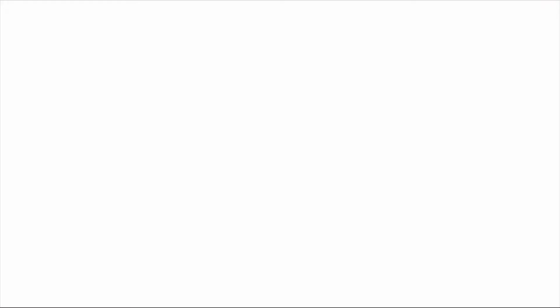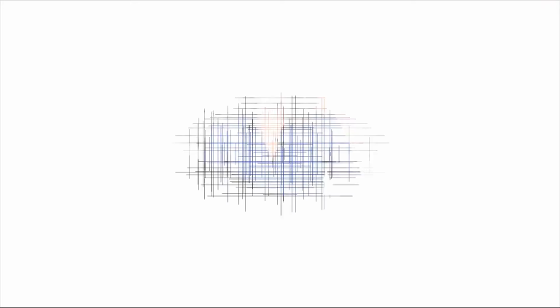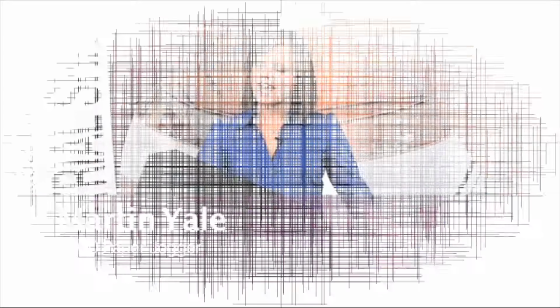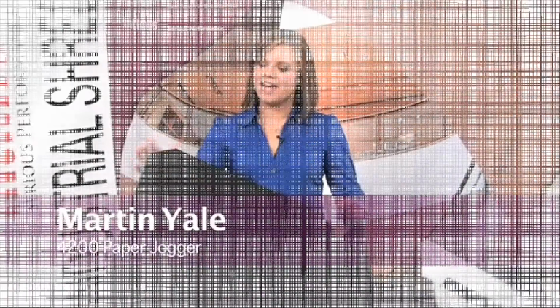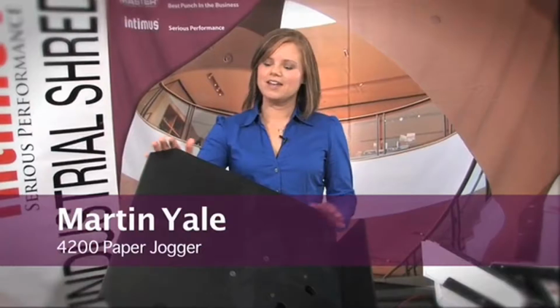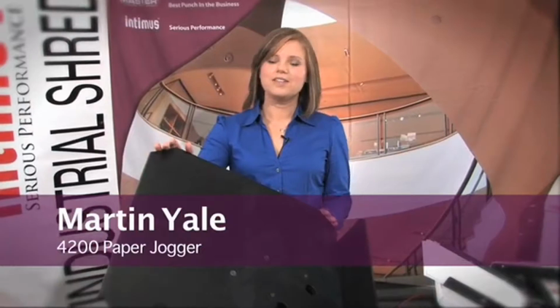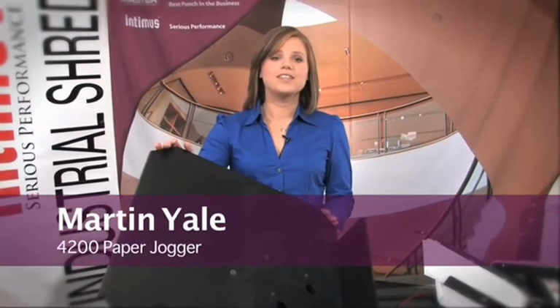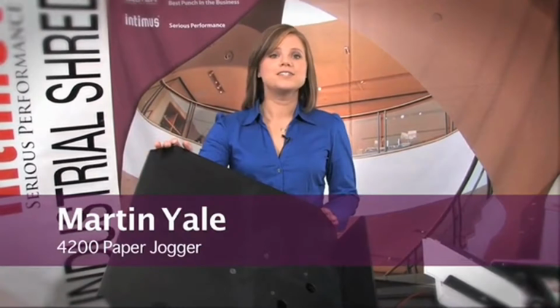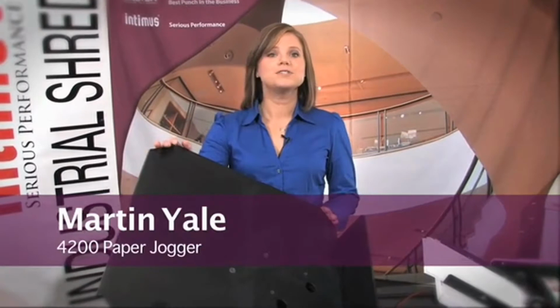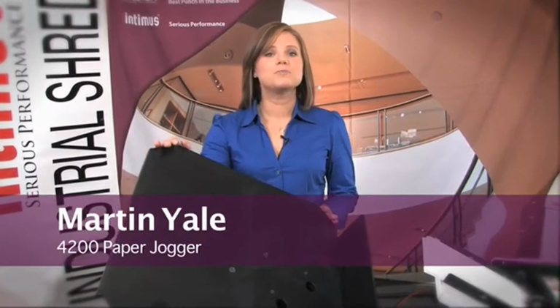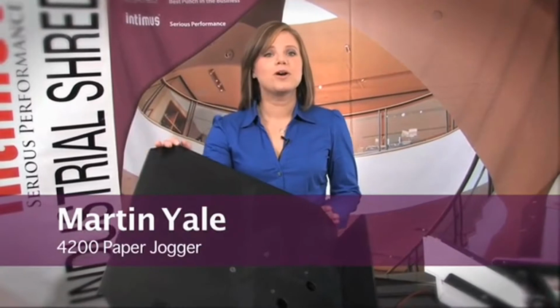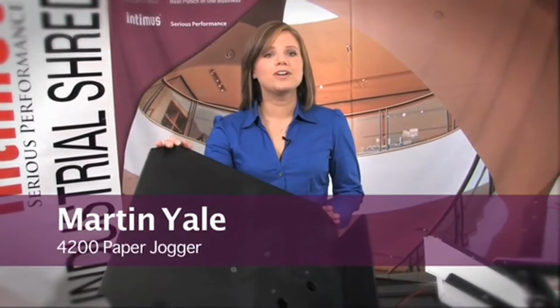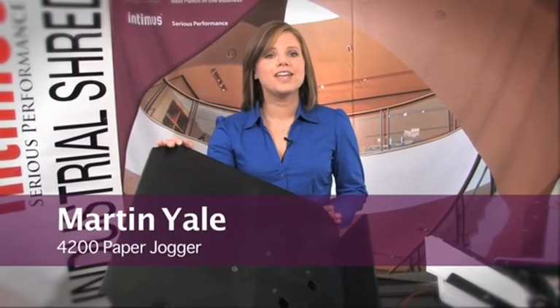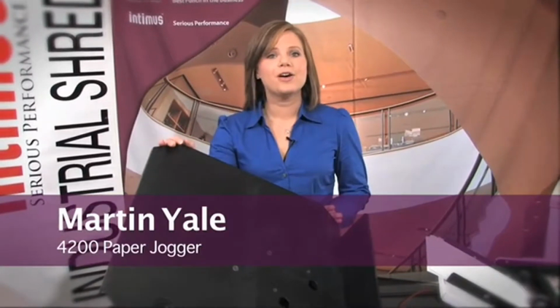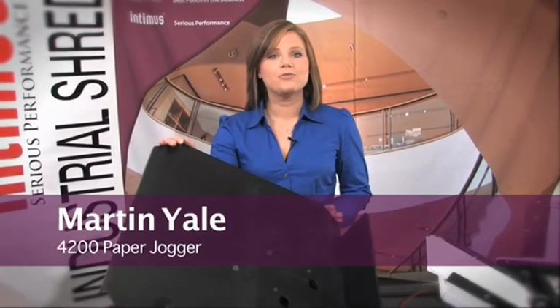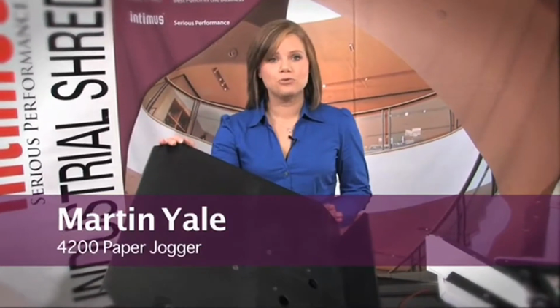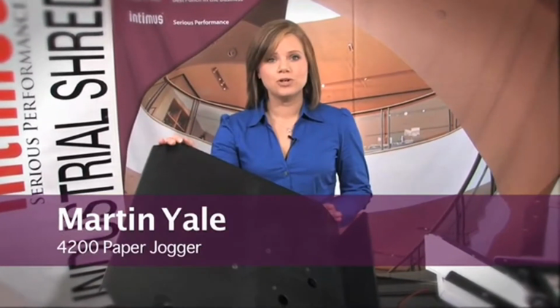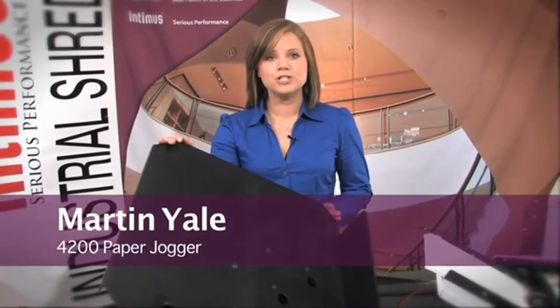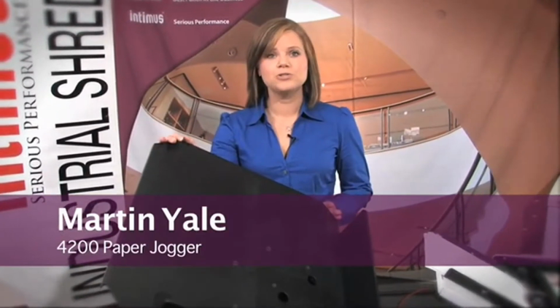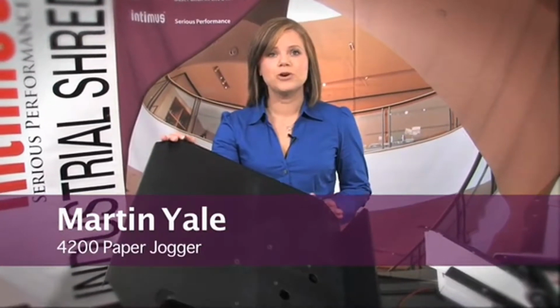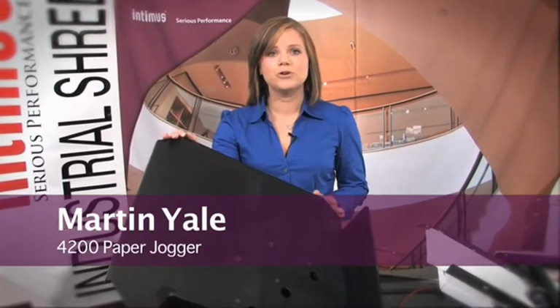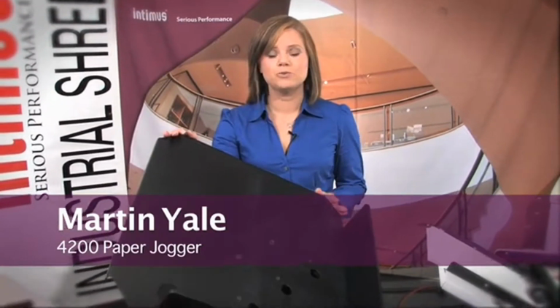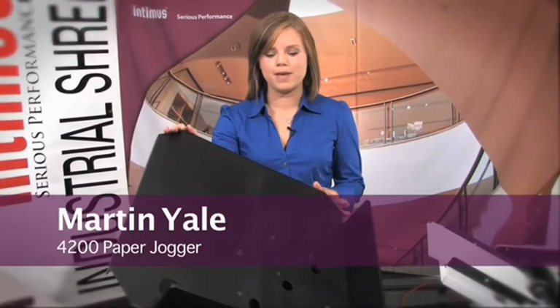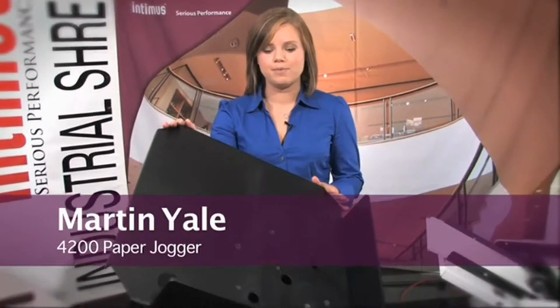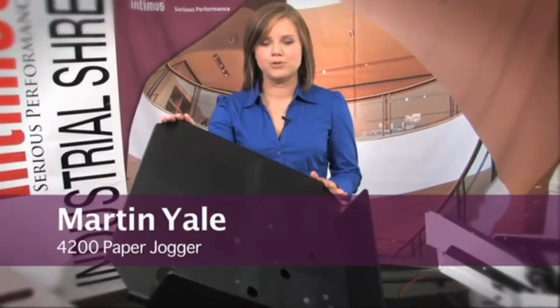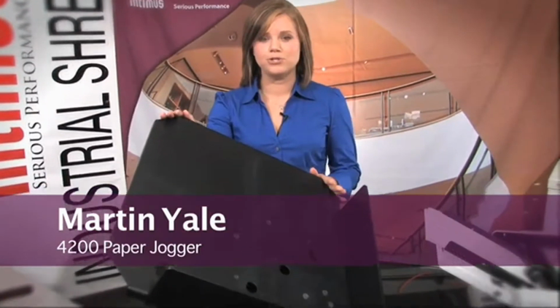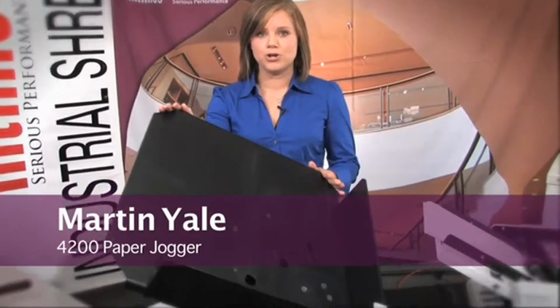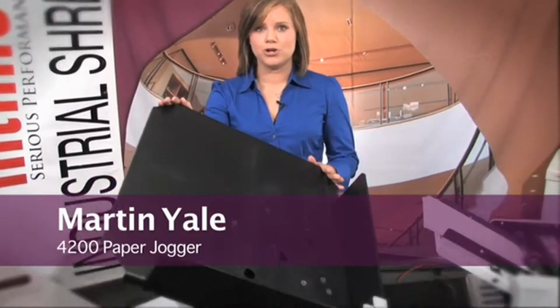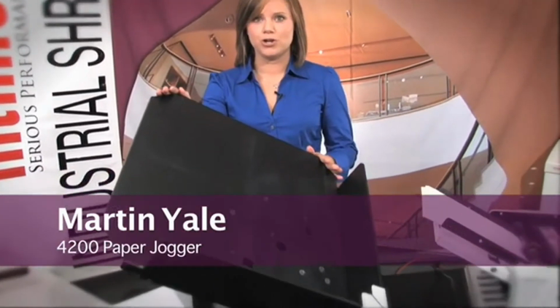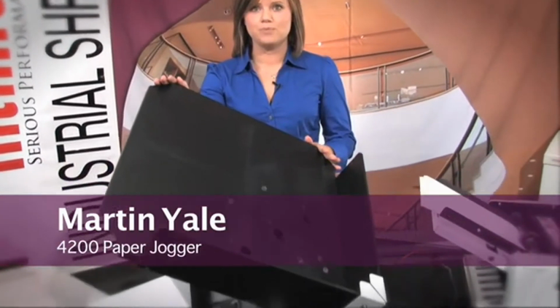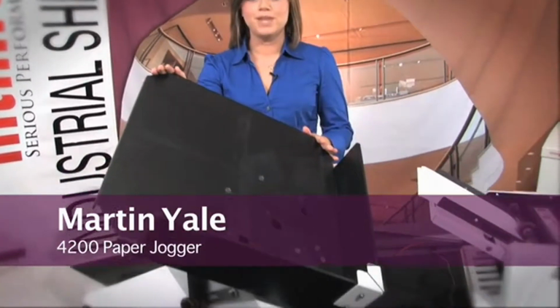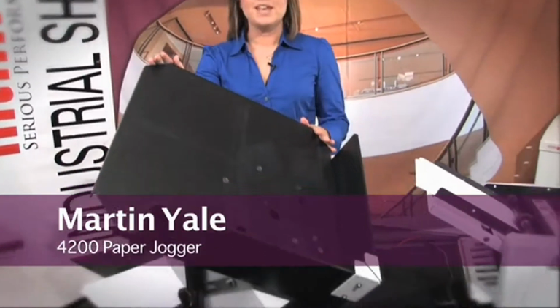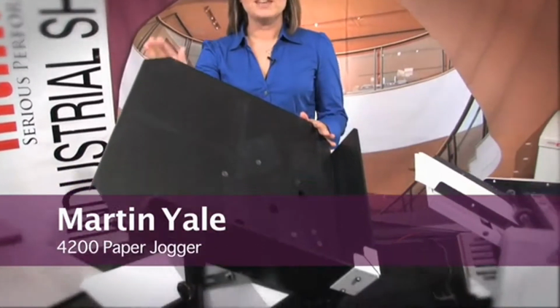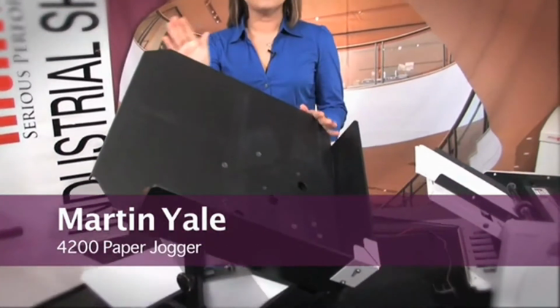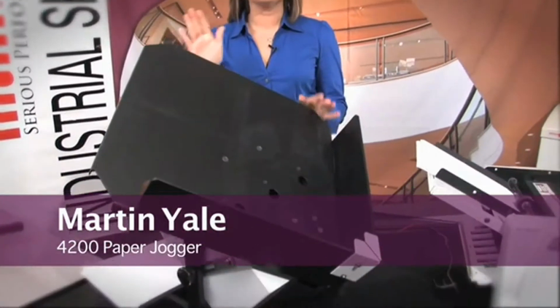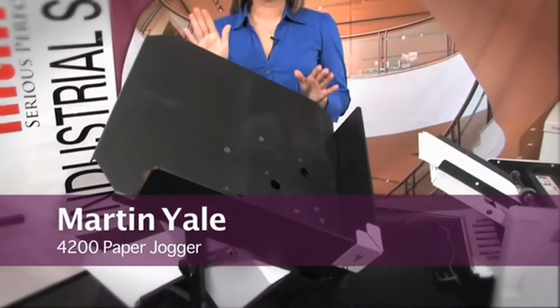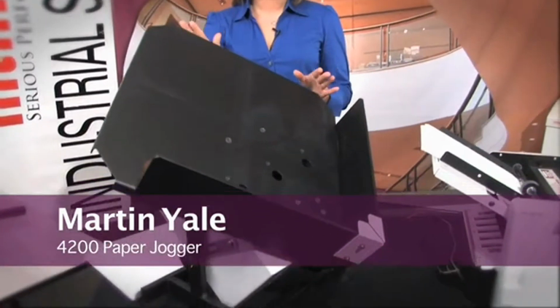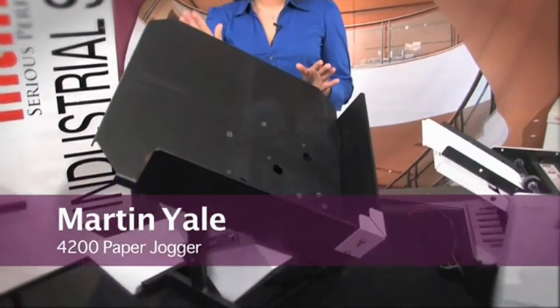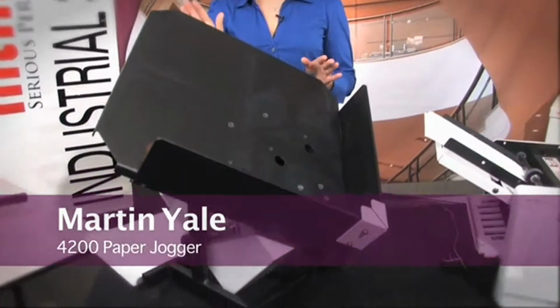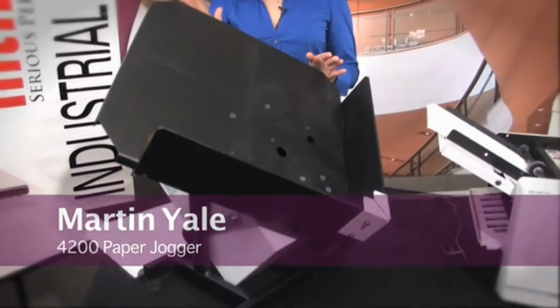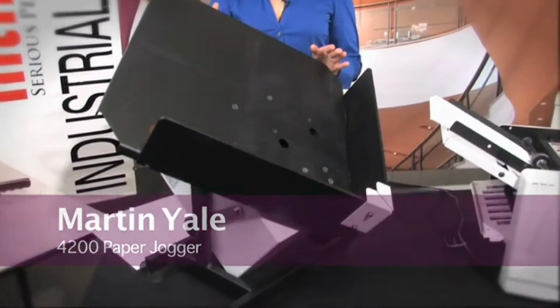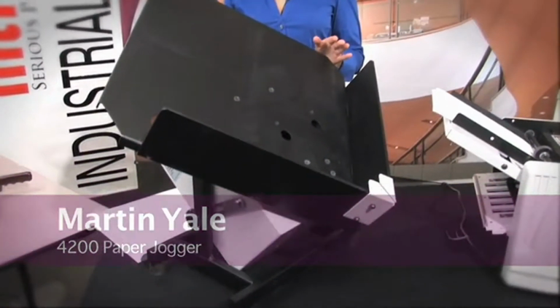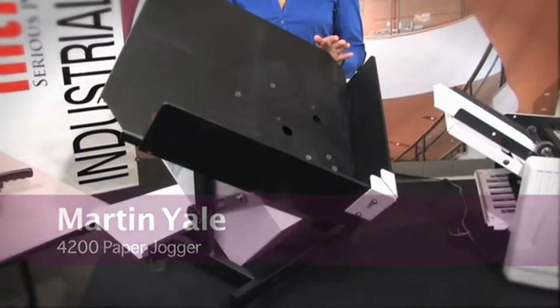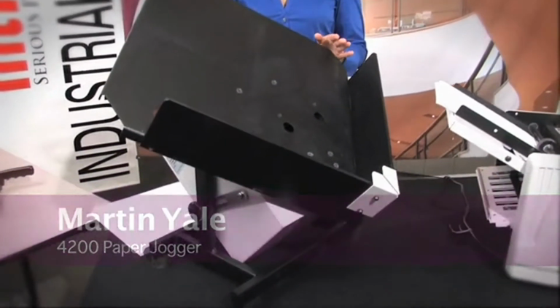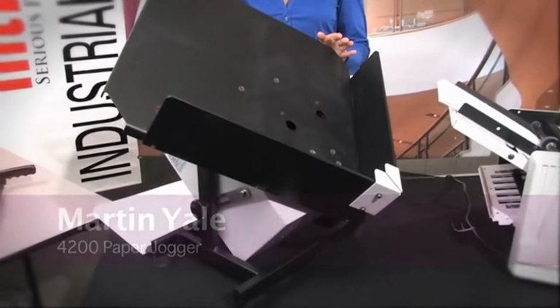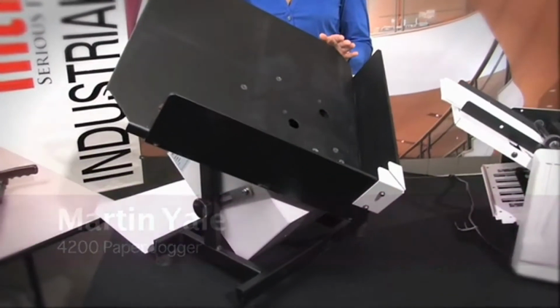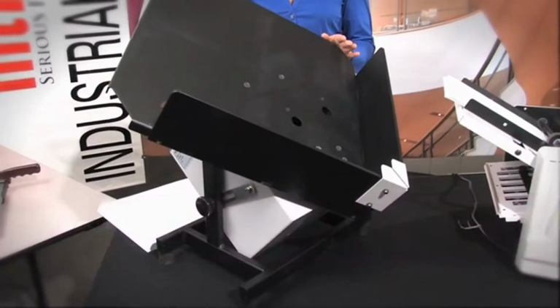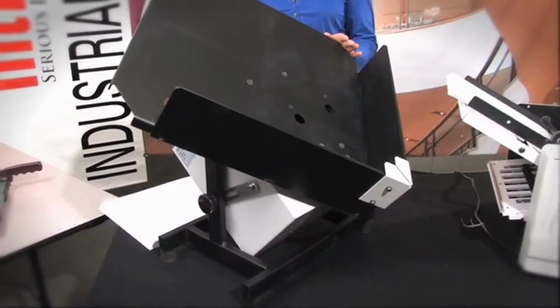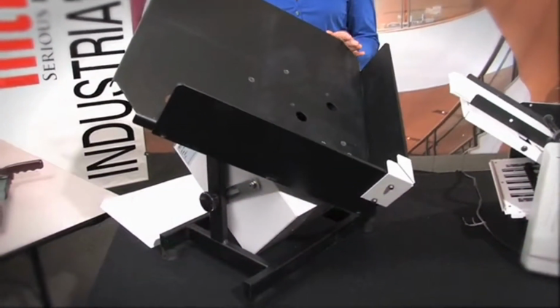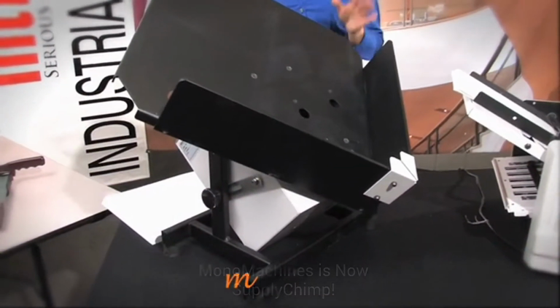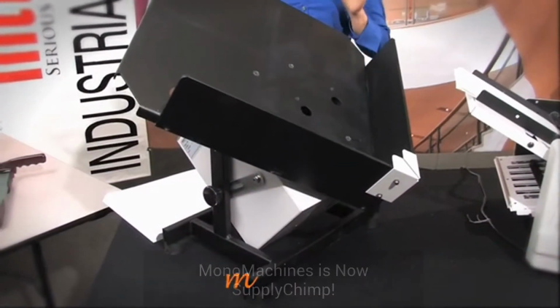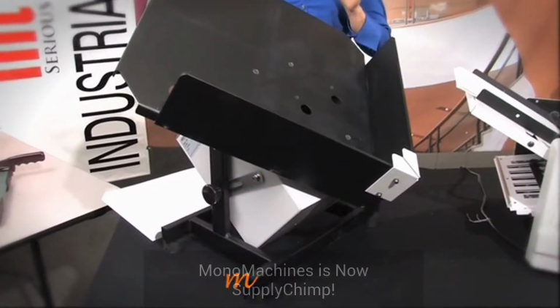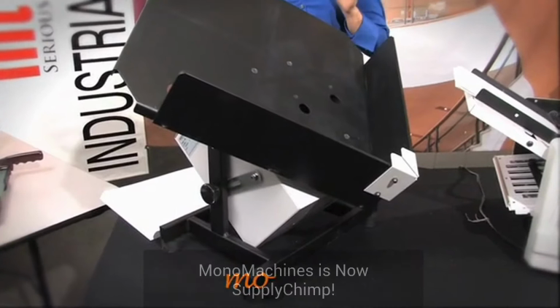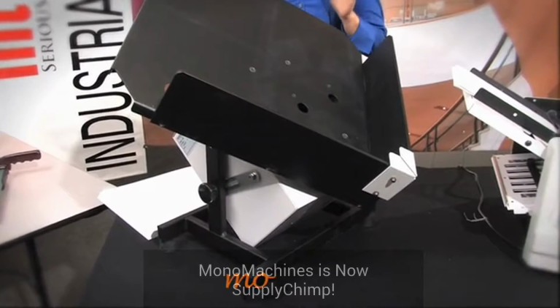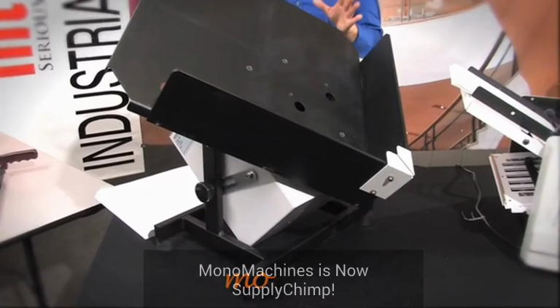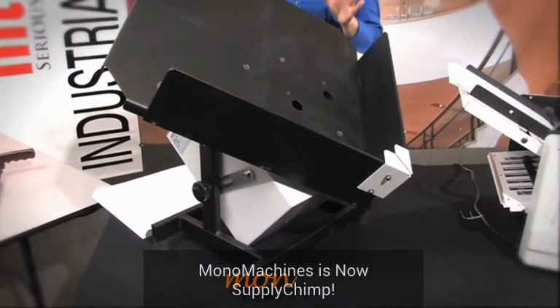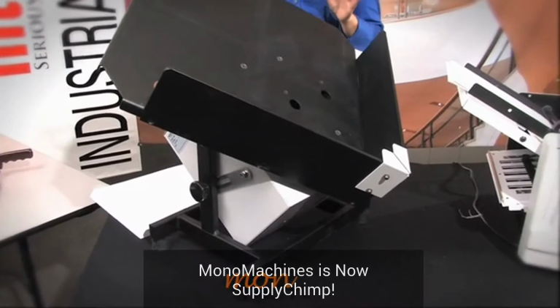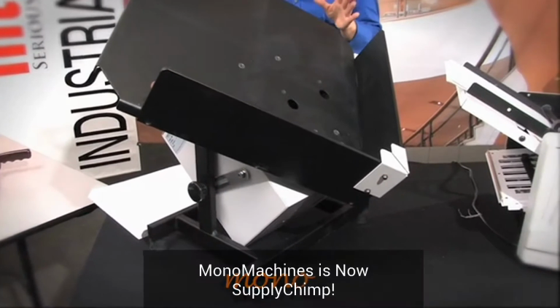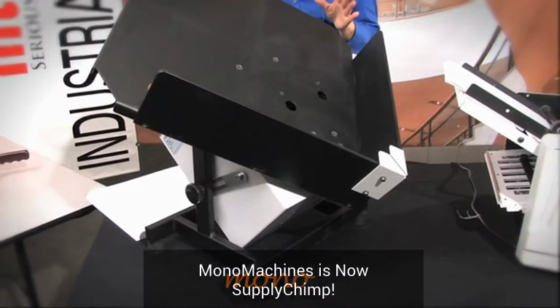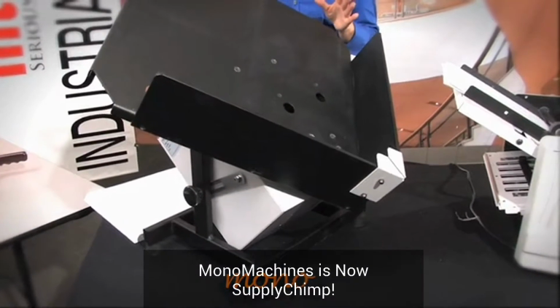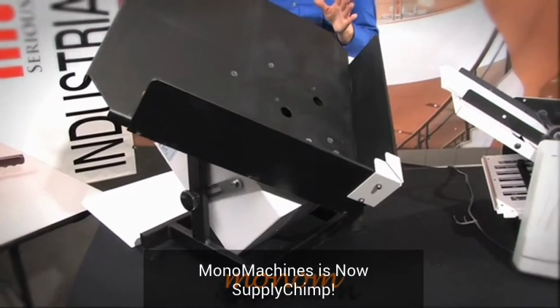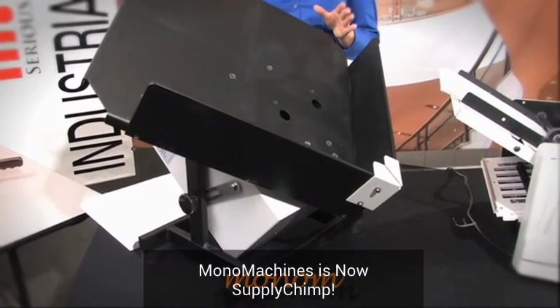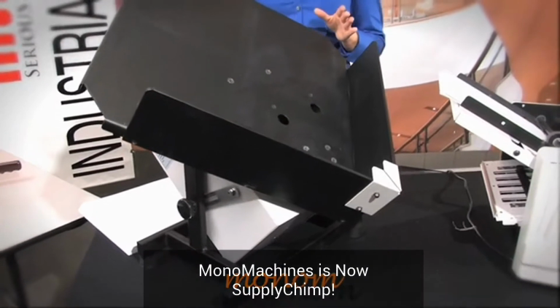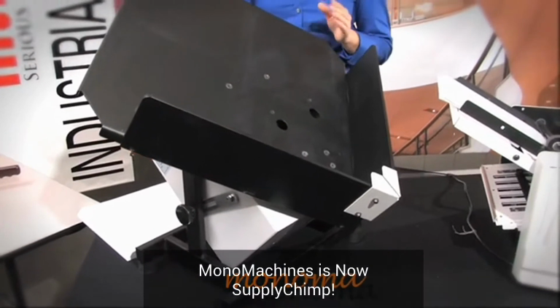This is the Martin Yale 4200 paper jogger. This is really a large format jogger — it handles large sheets of paper.